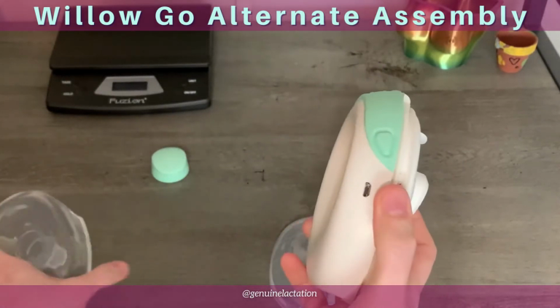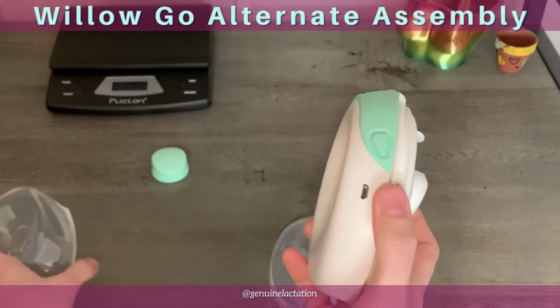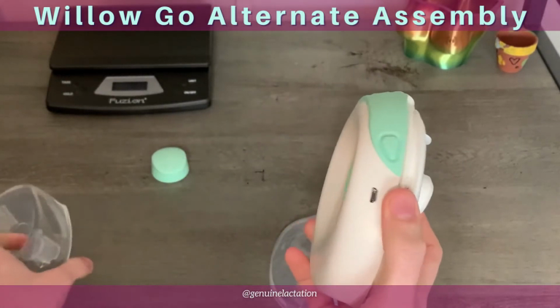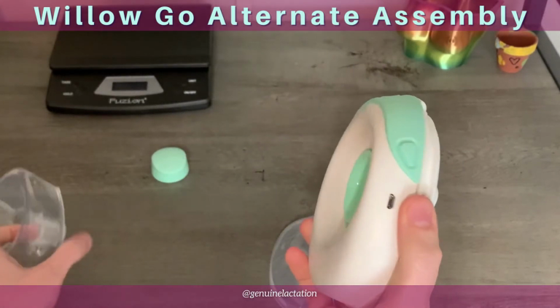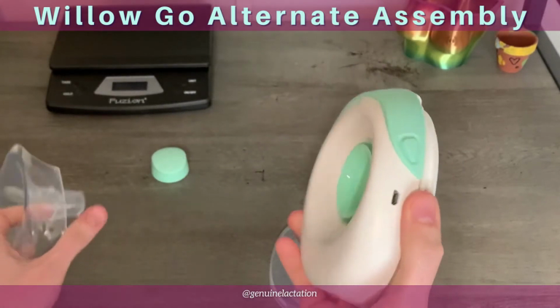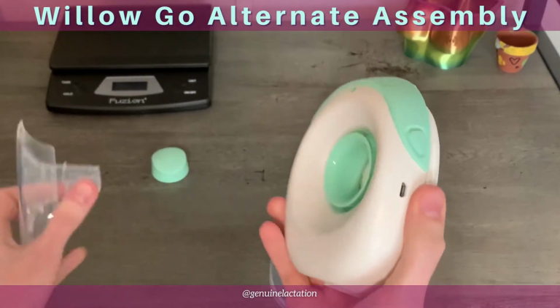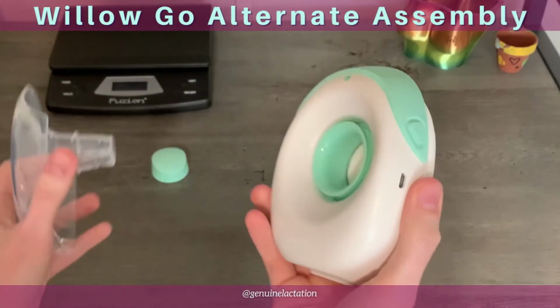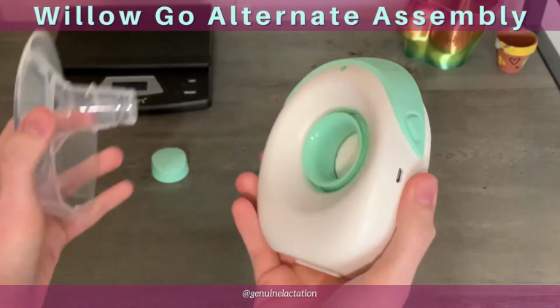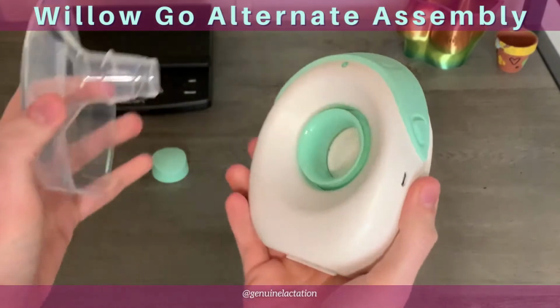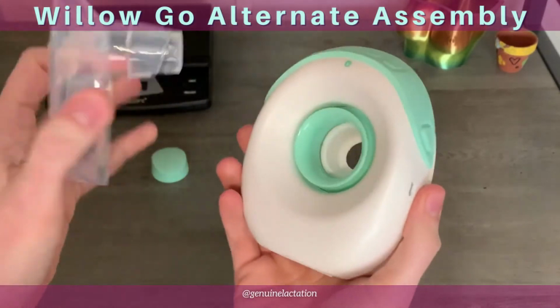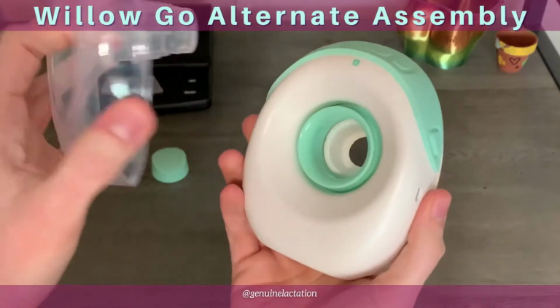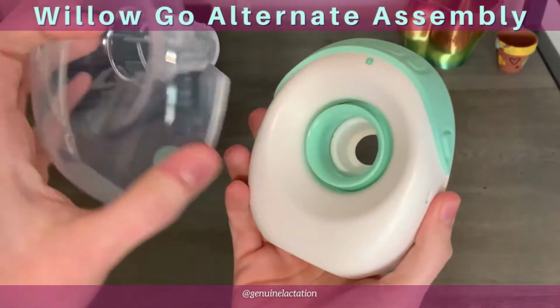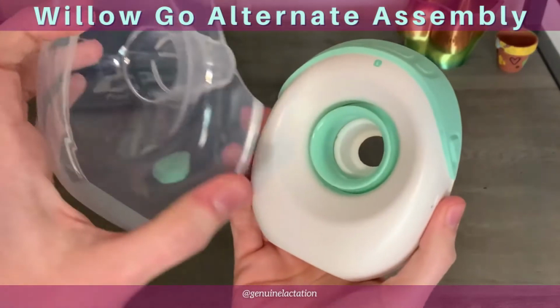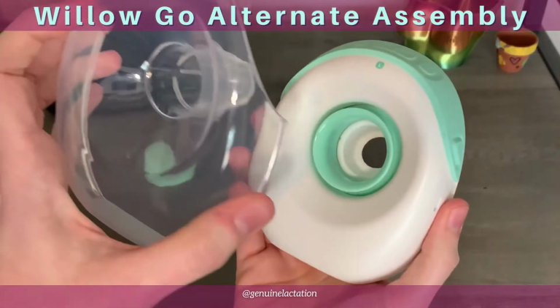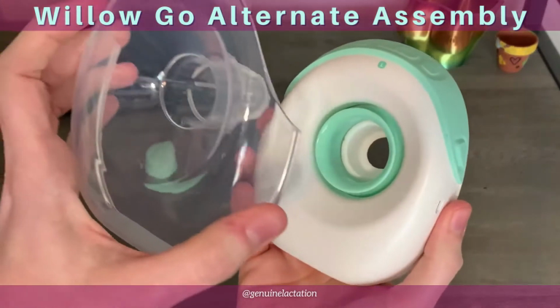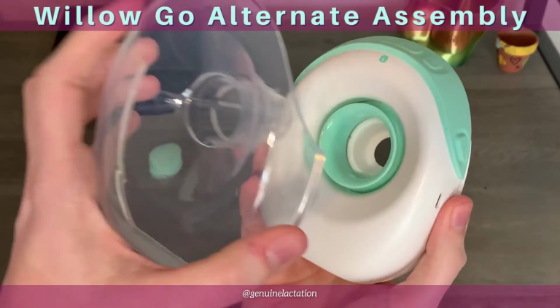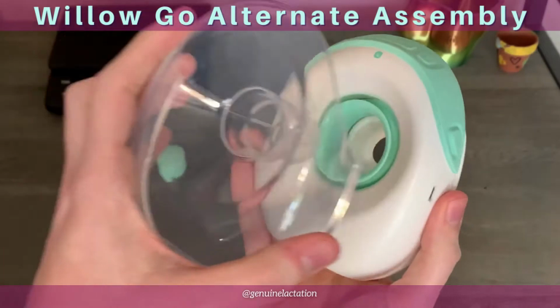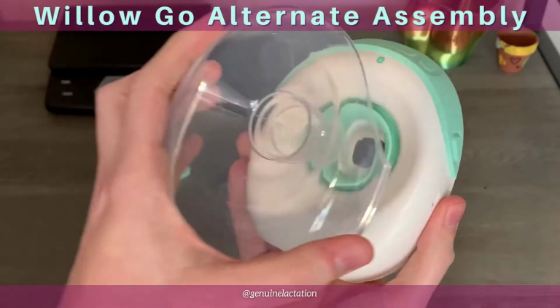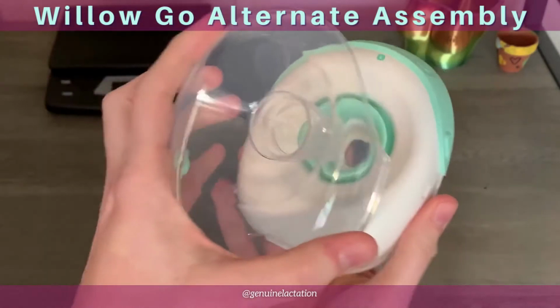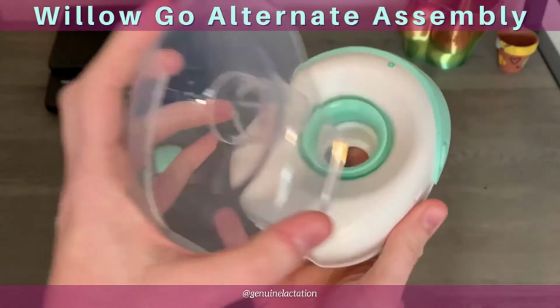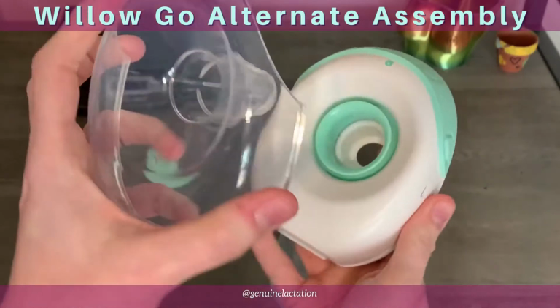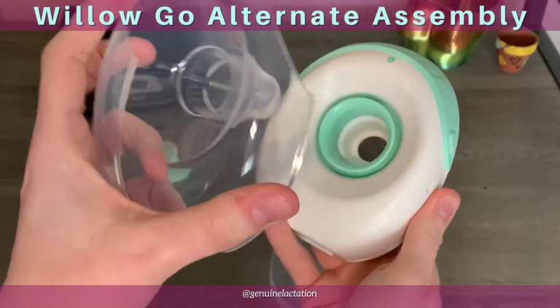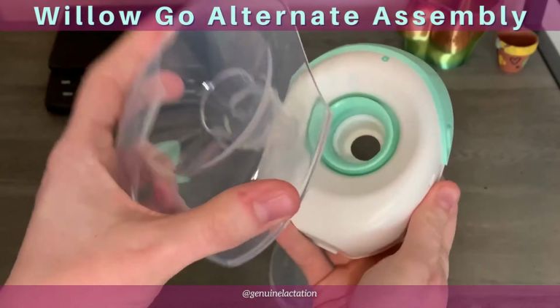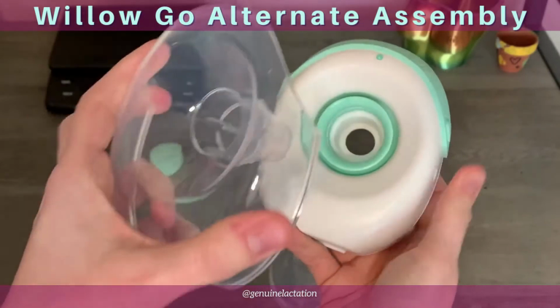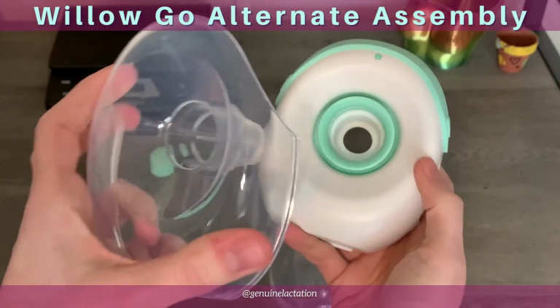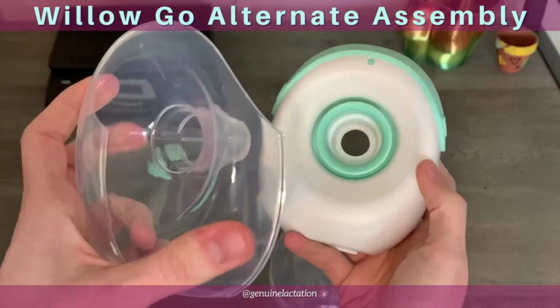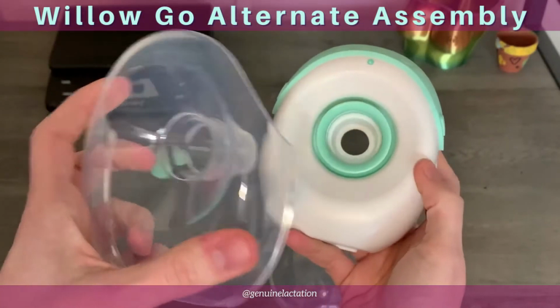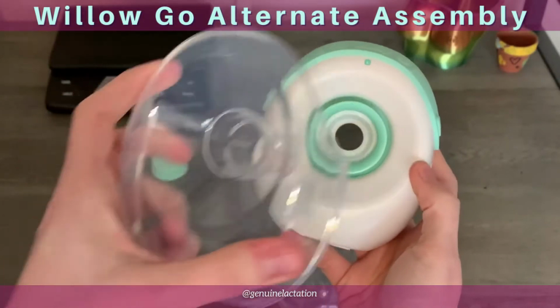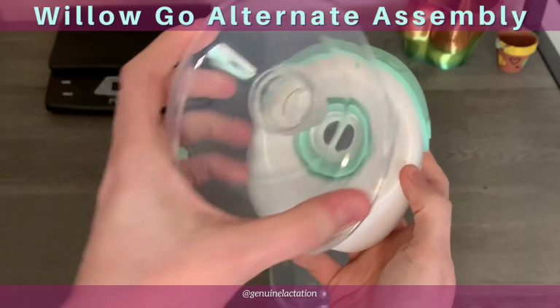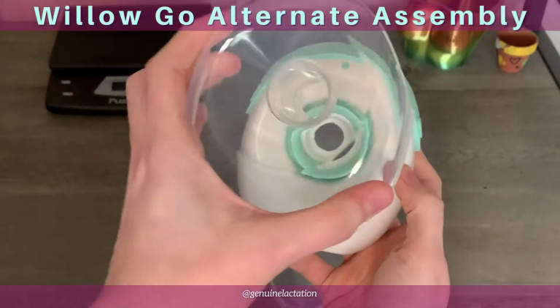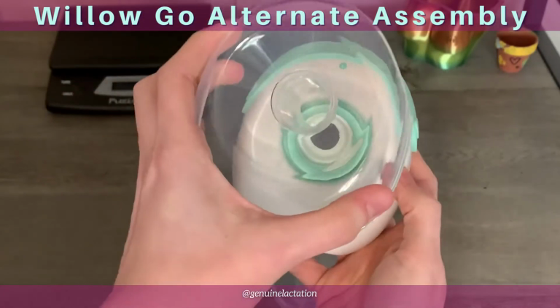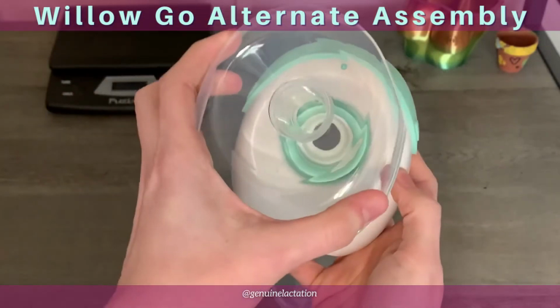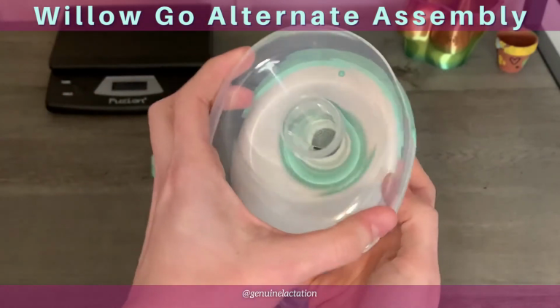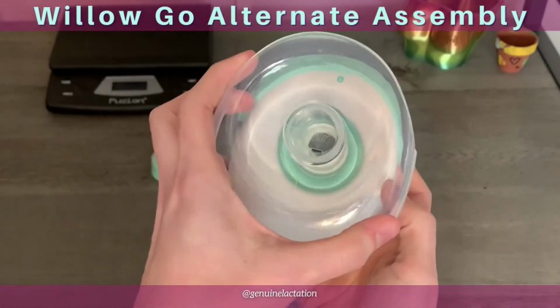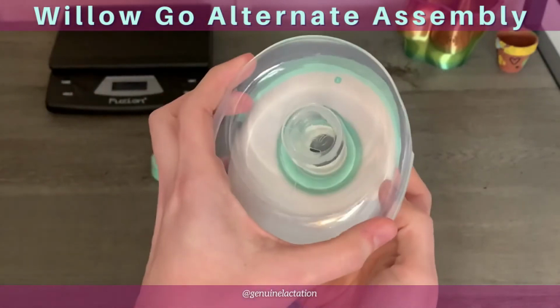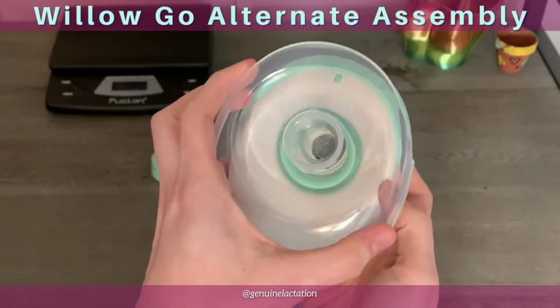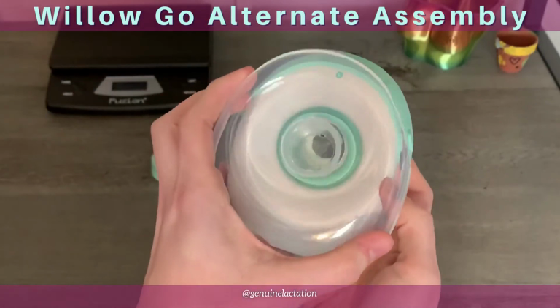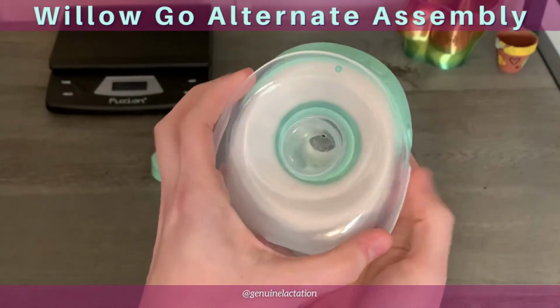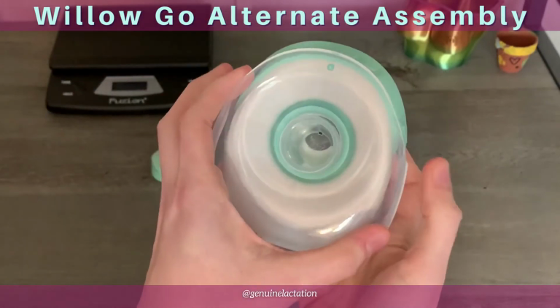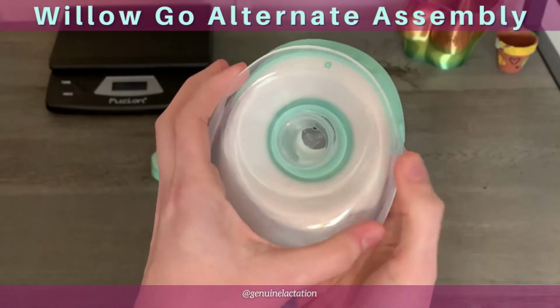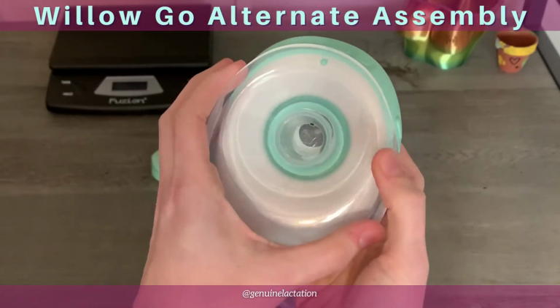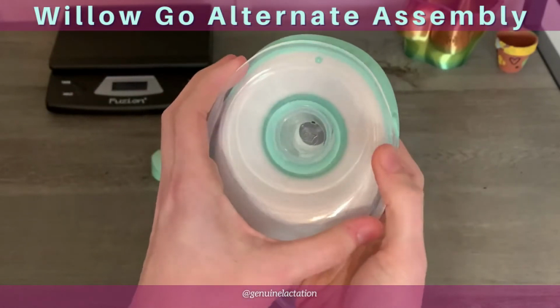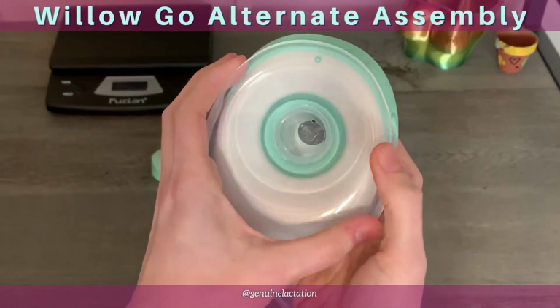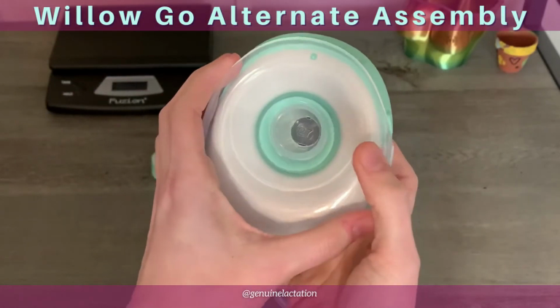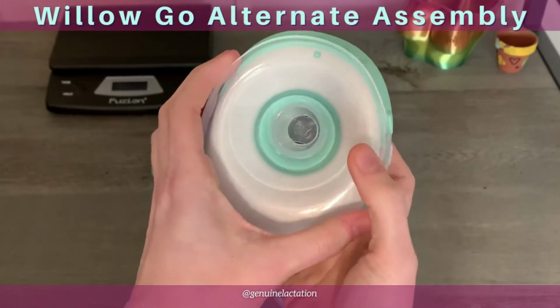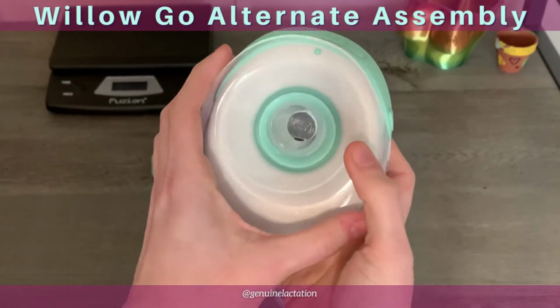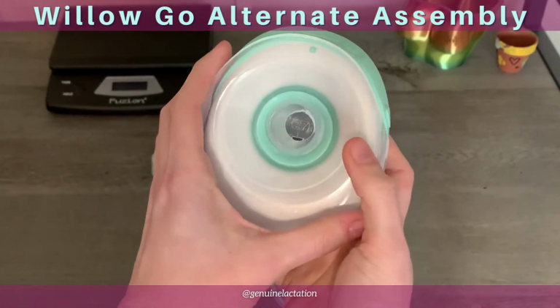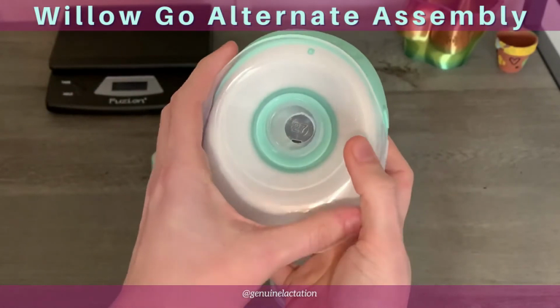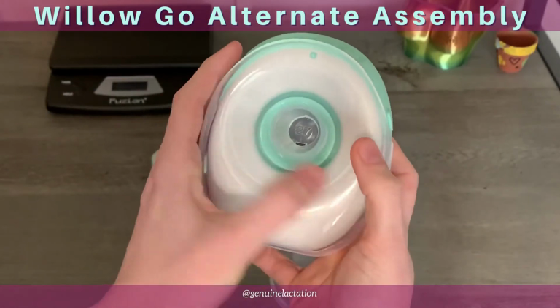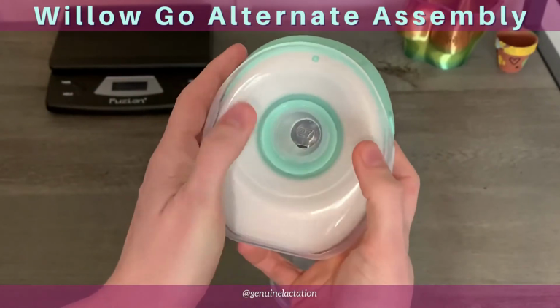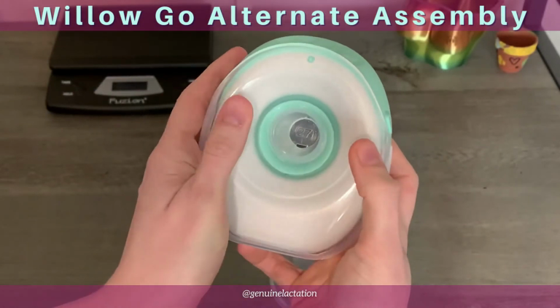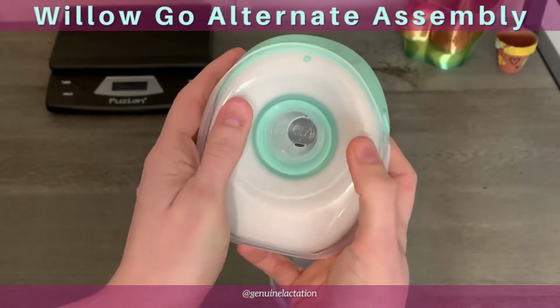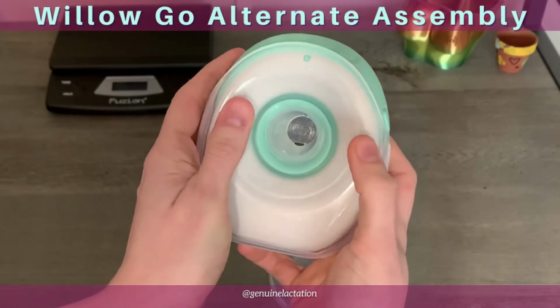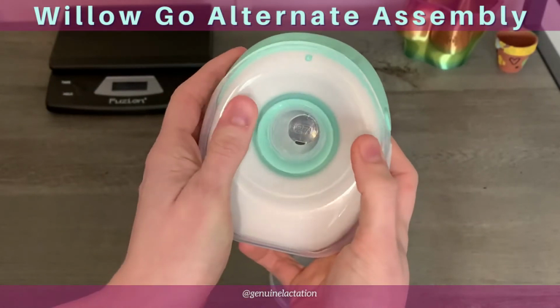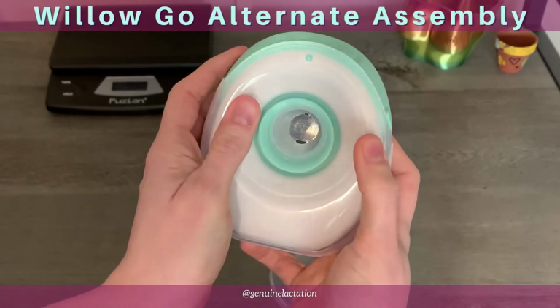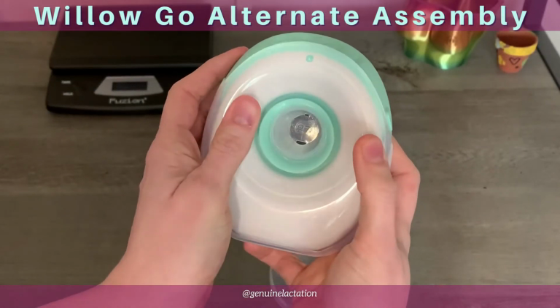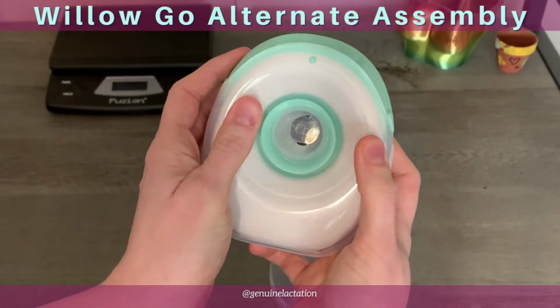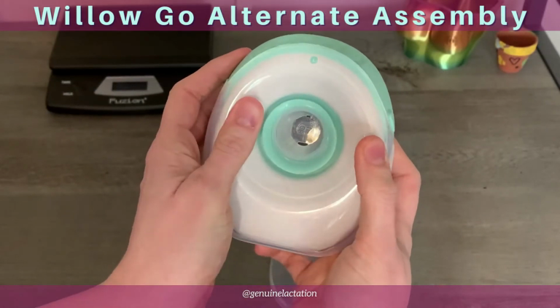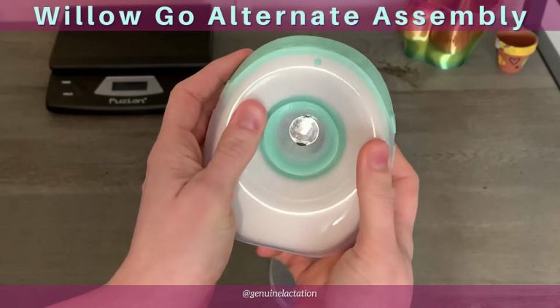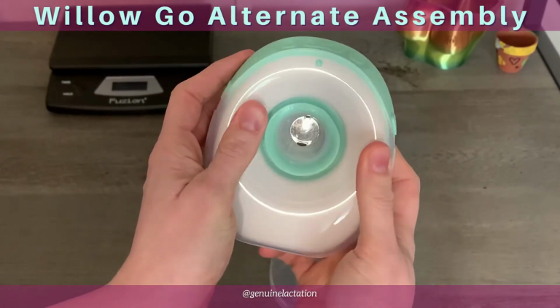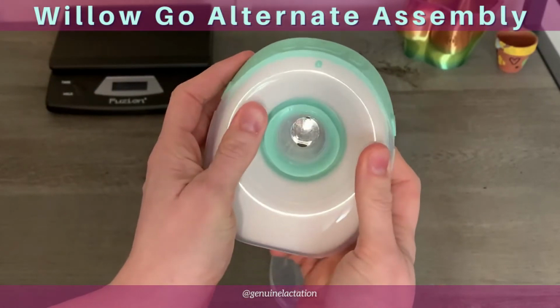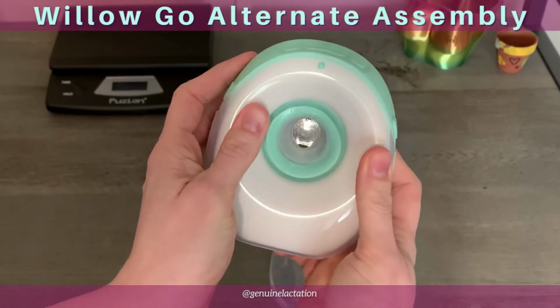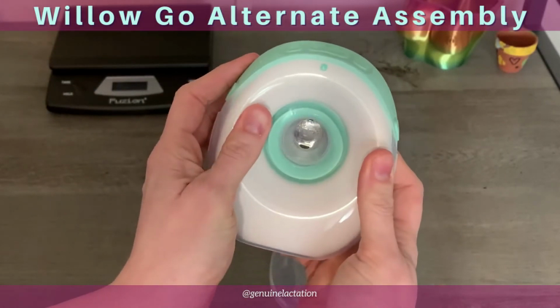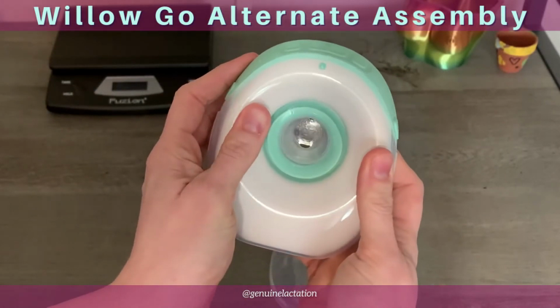Then you're going to take your flange, center it in this hole, and push it straight through.